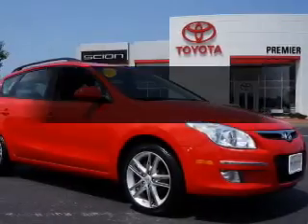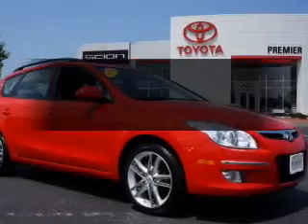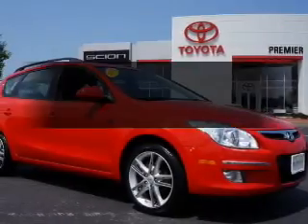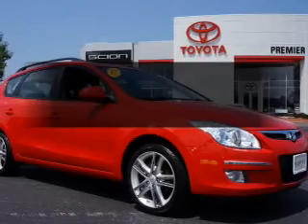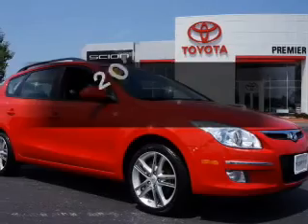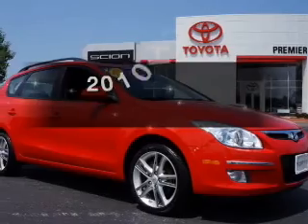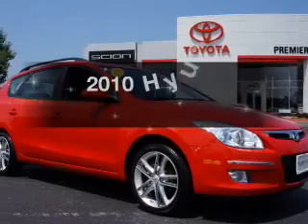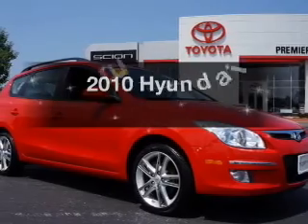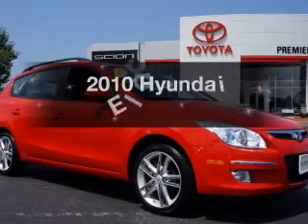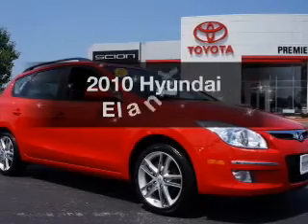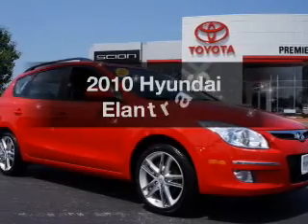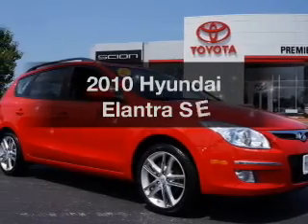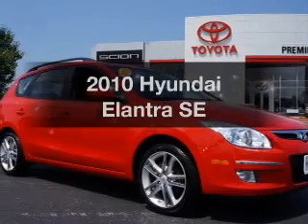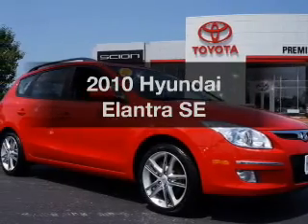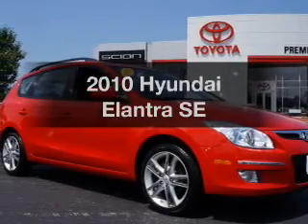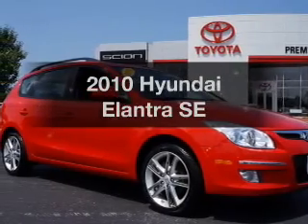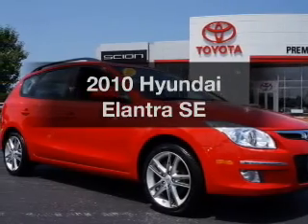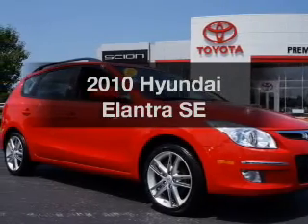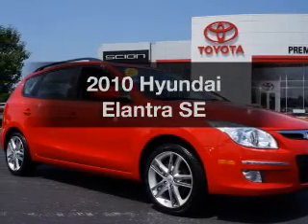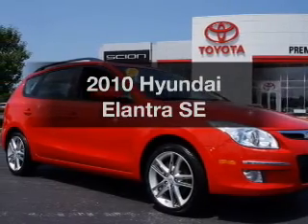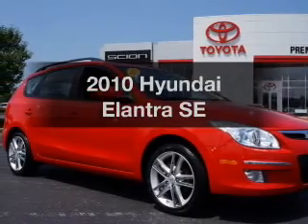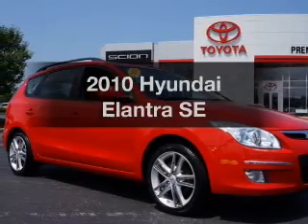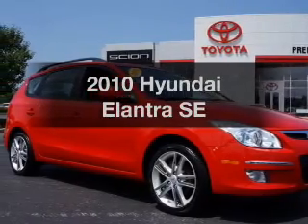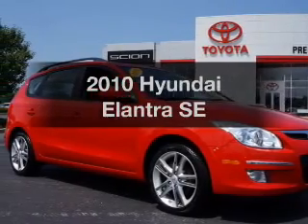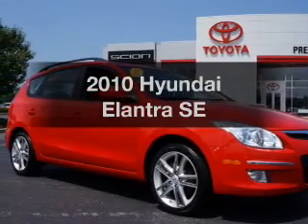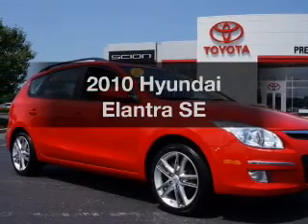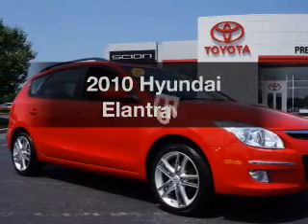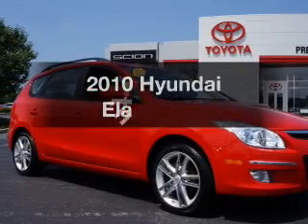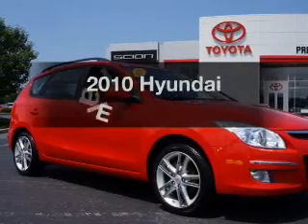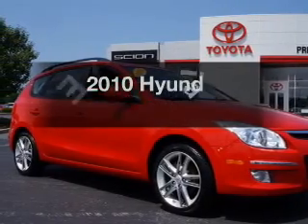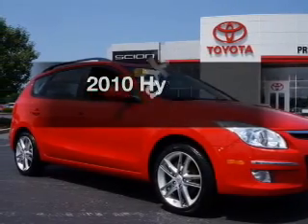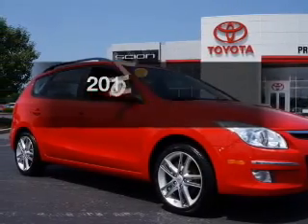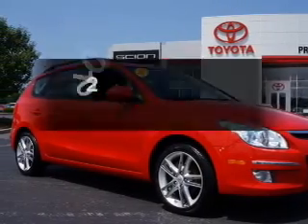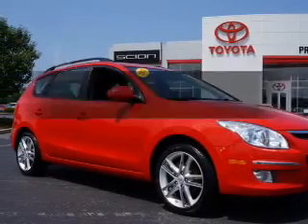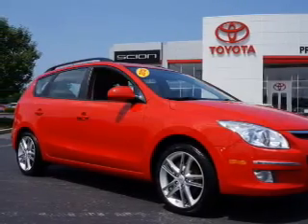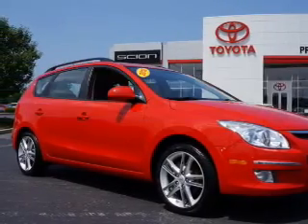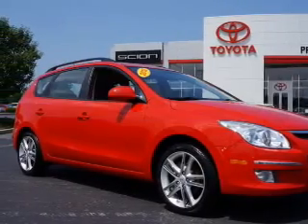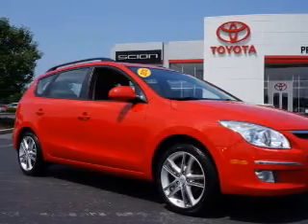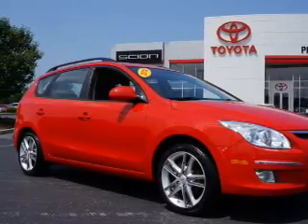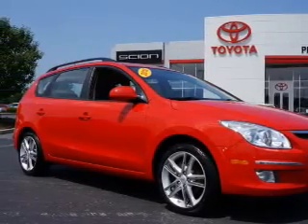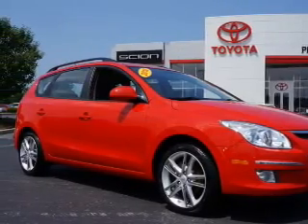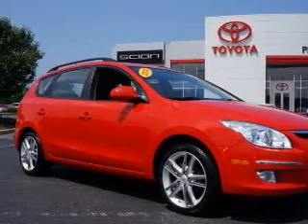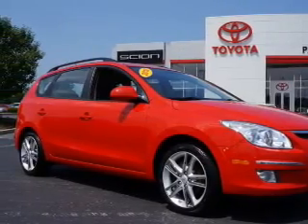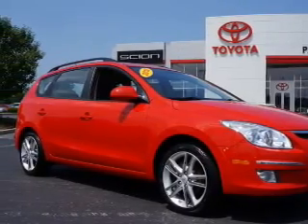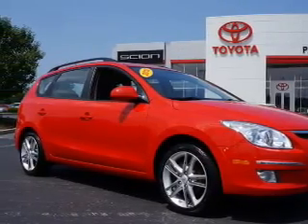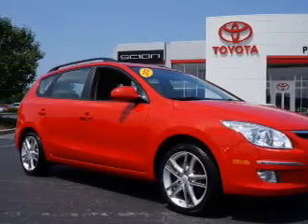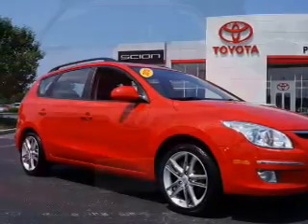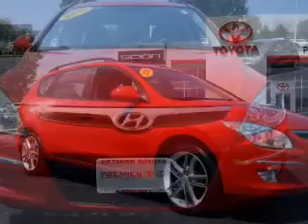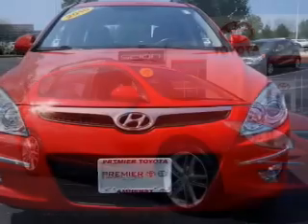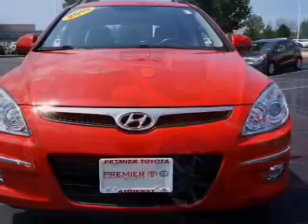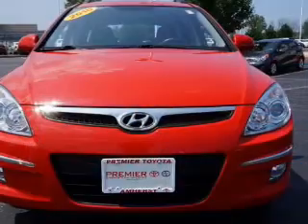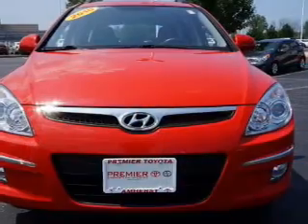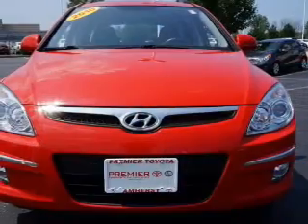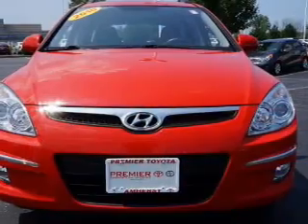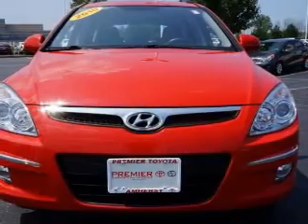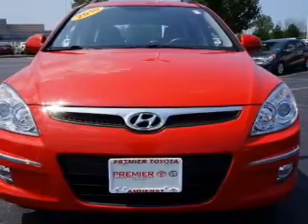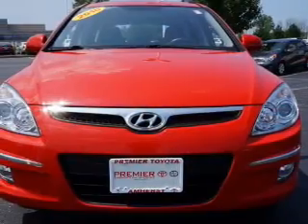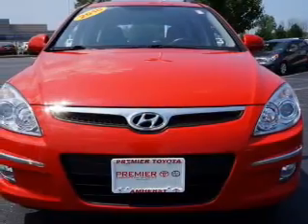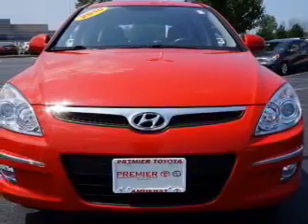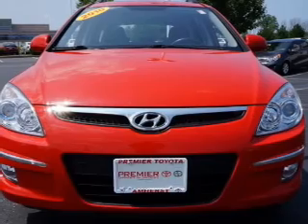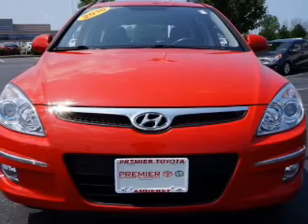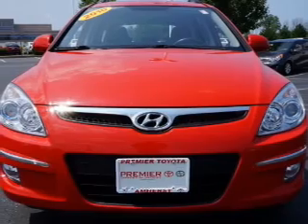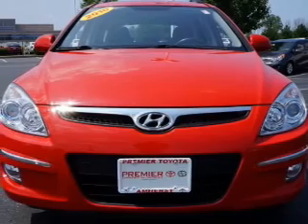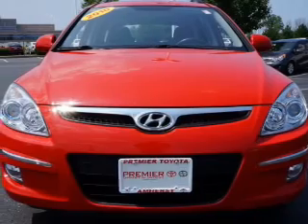Presenting the 2010 Hyundai Elantra. Everything you need under one roof with this great vehicle.